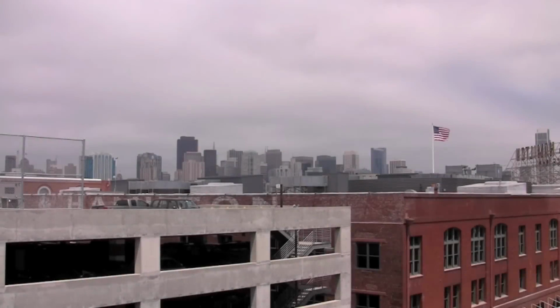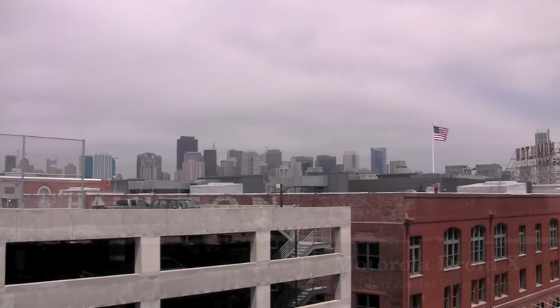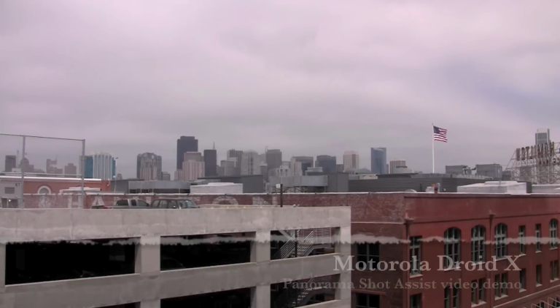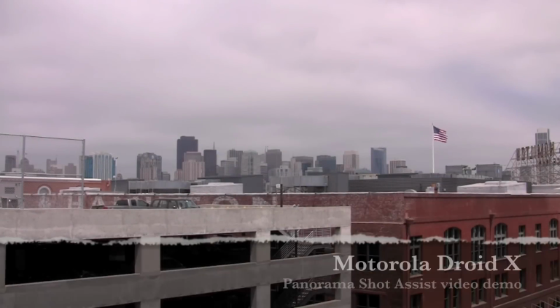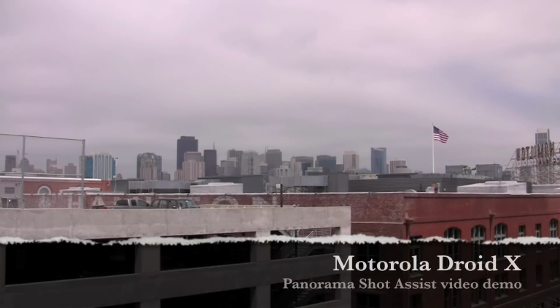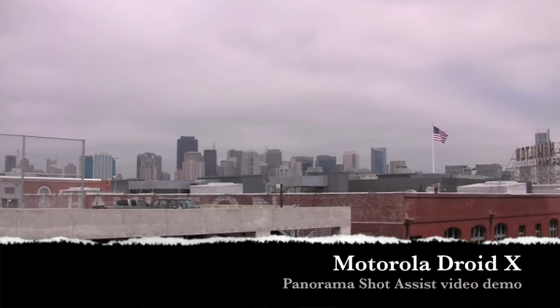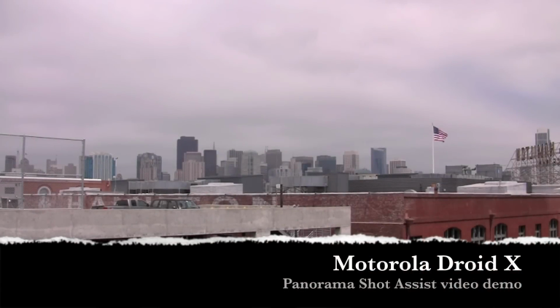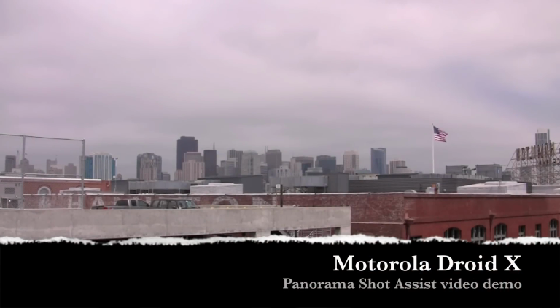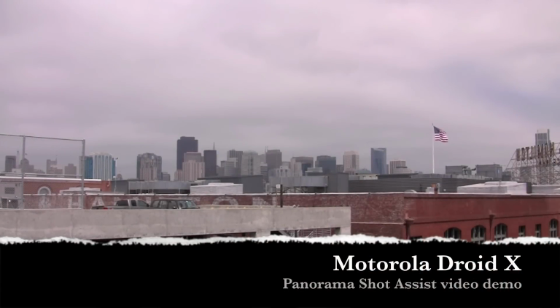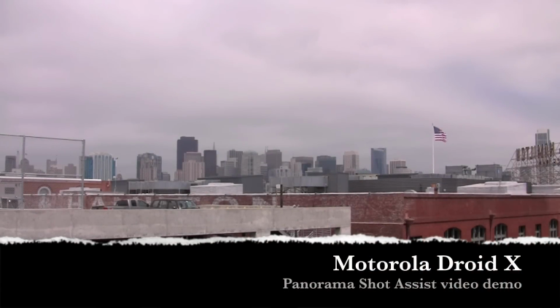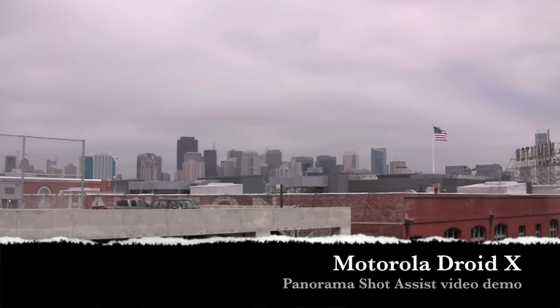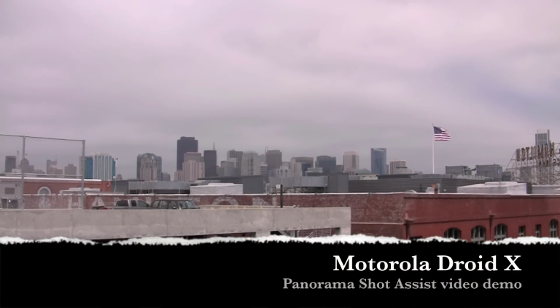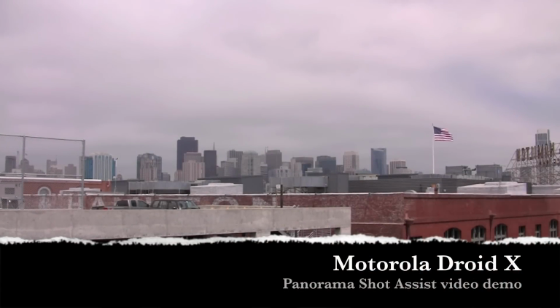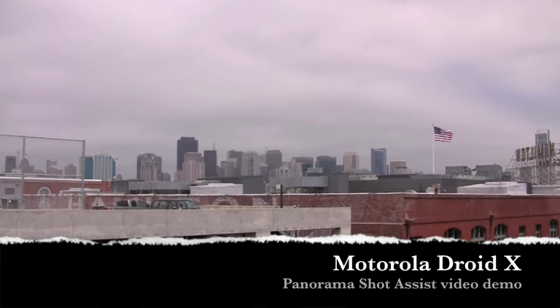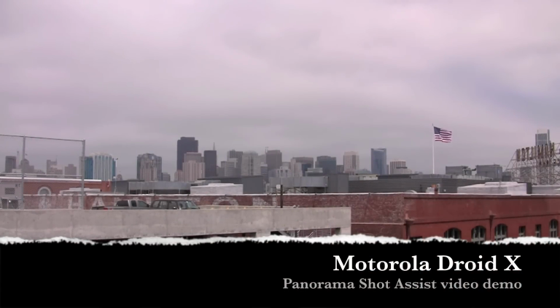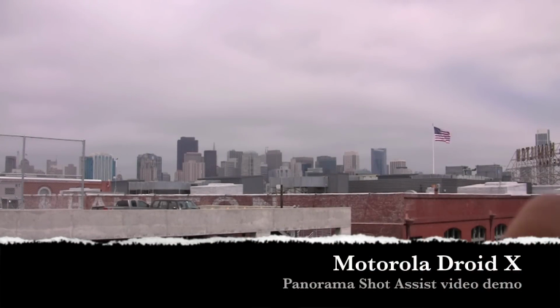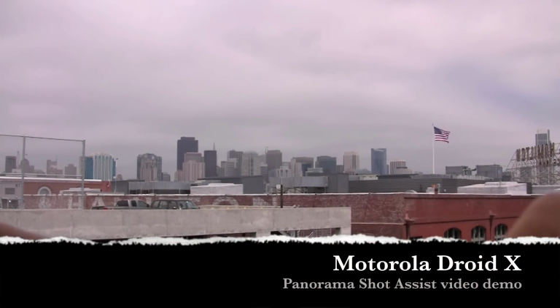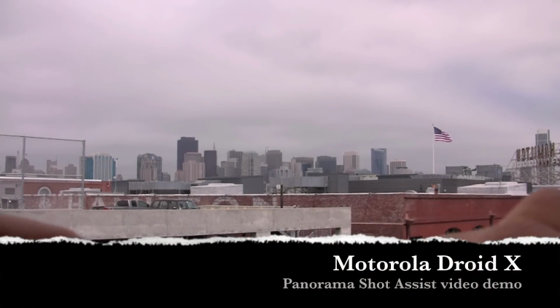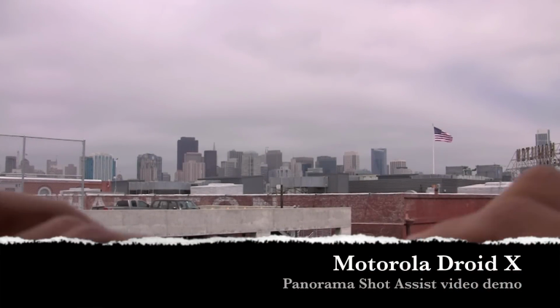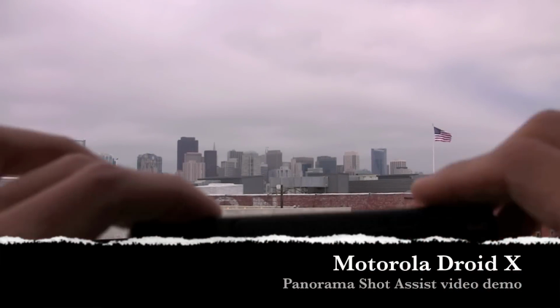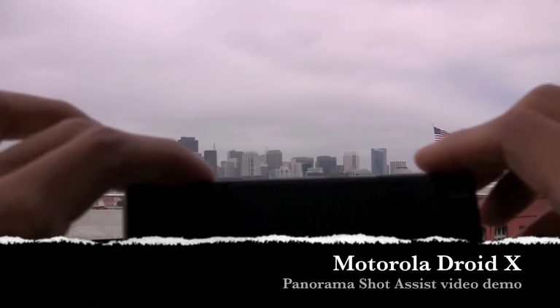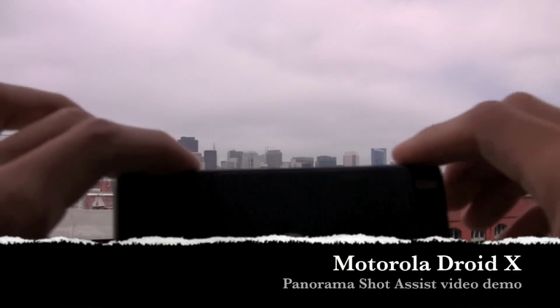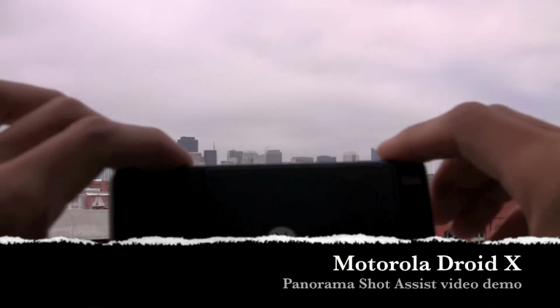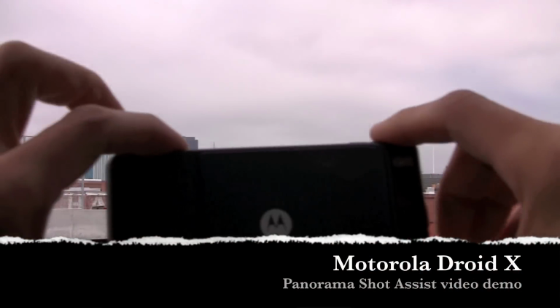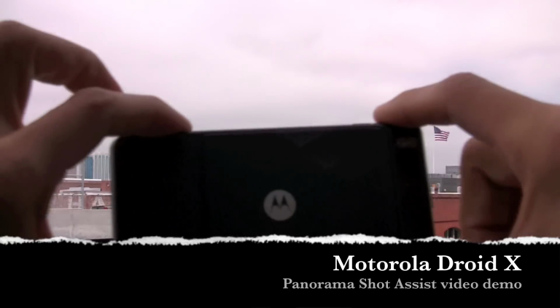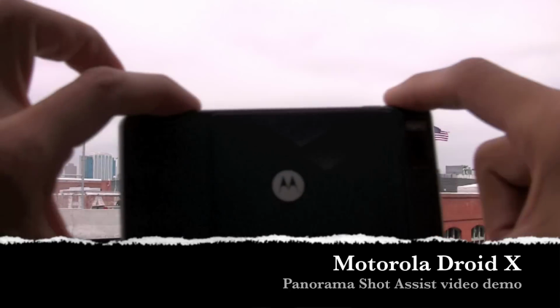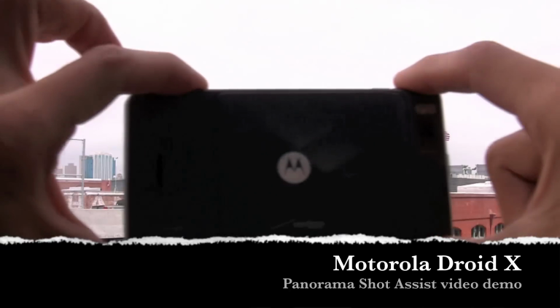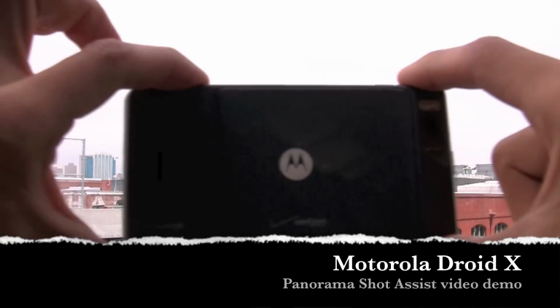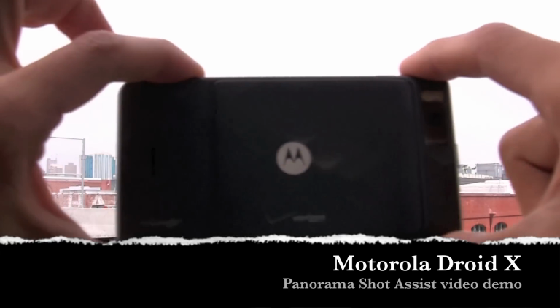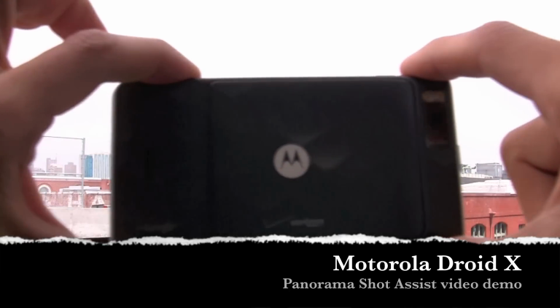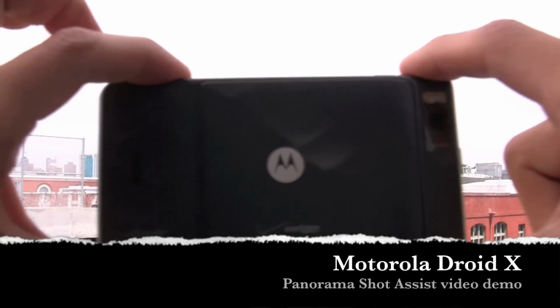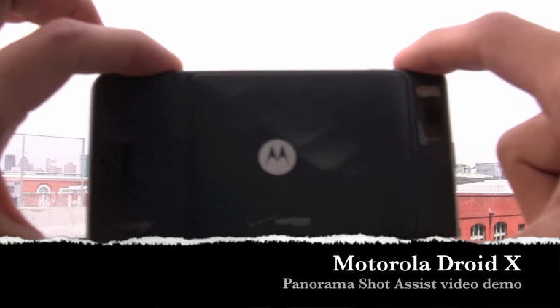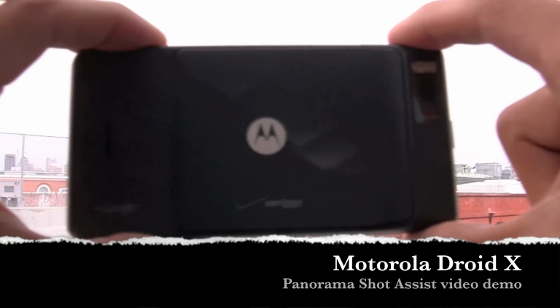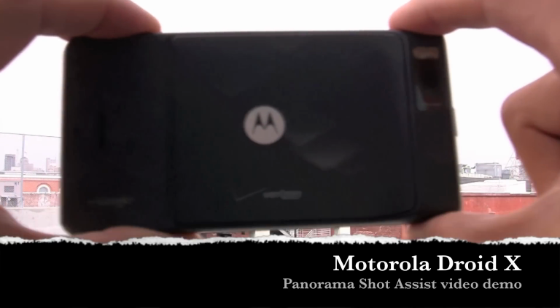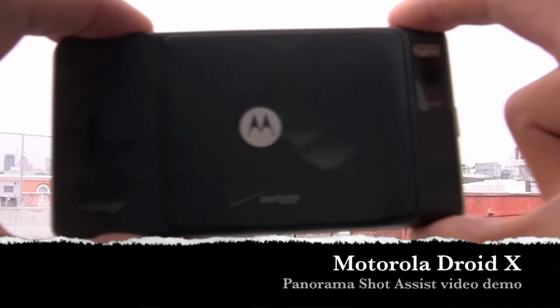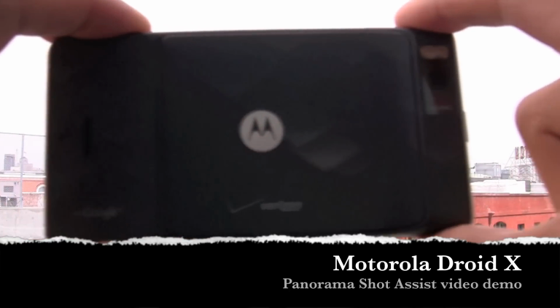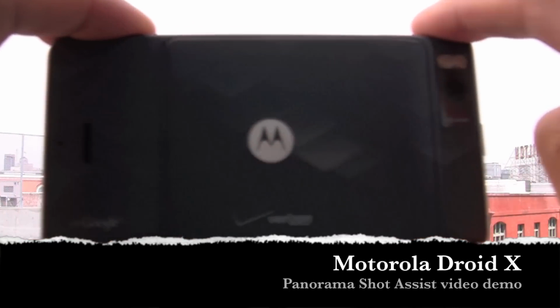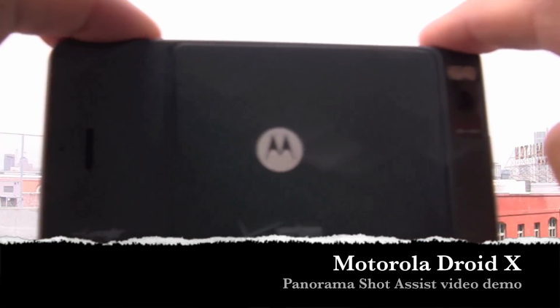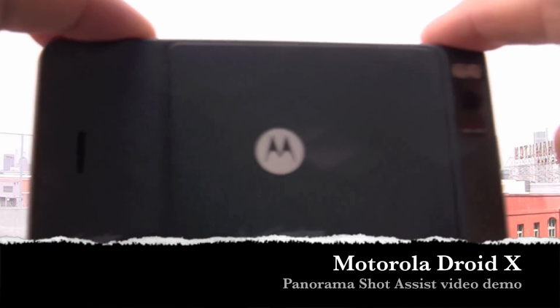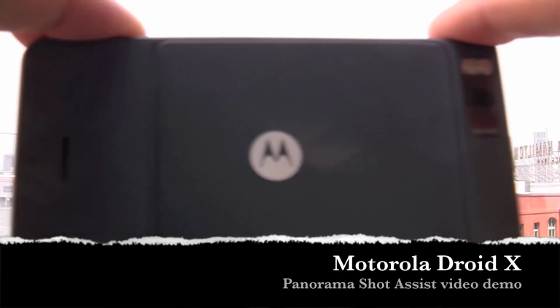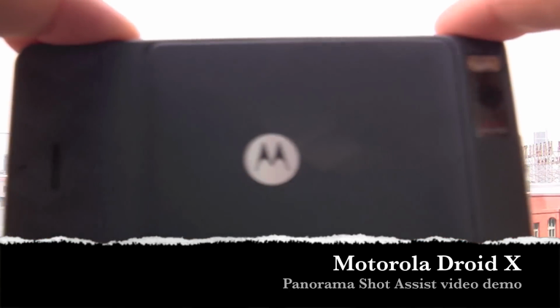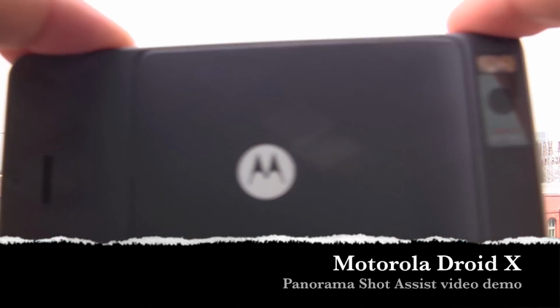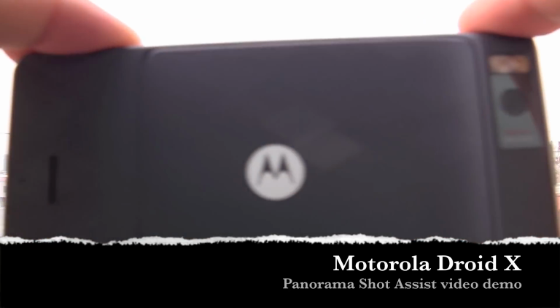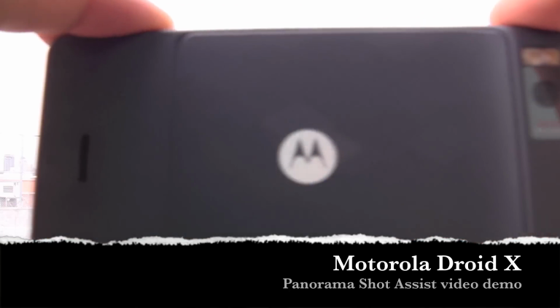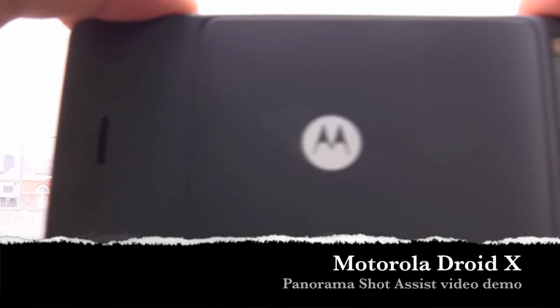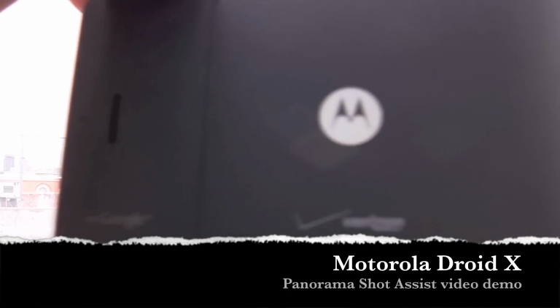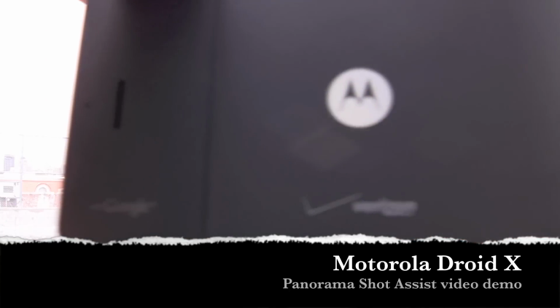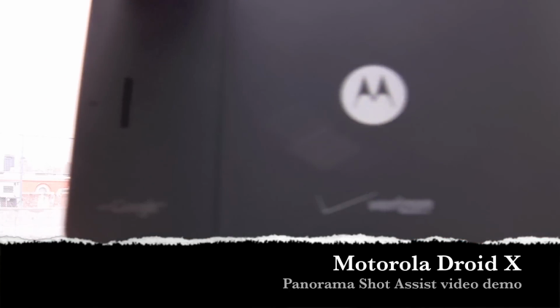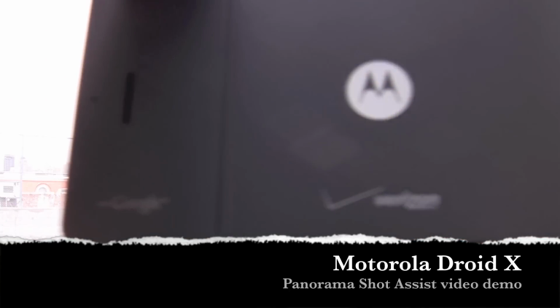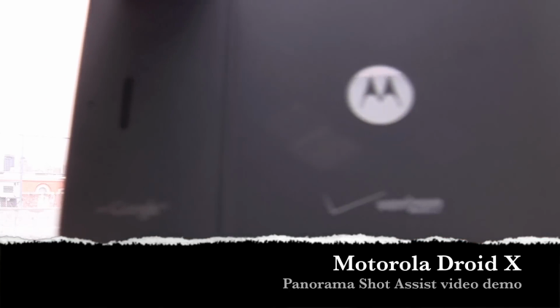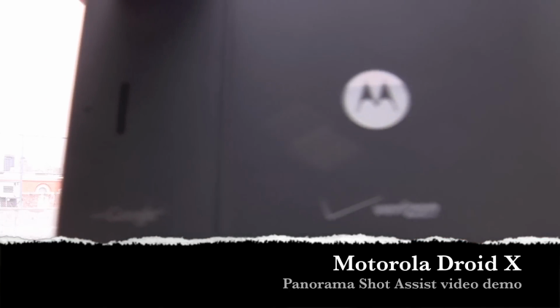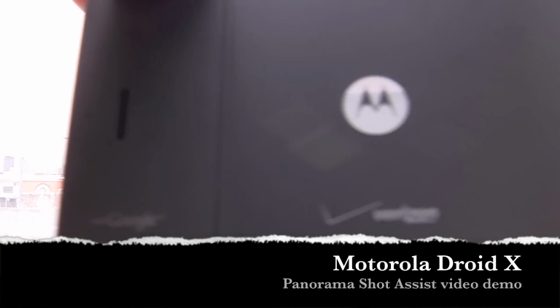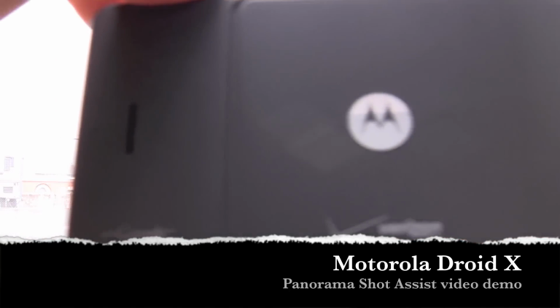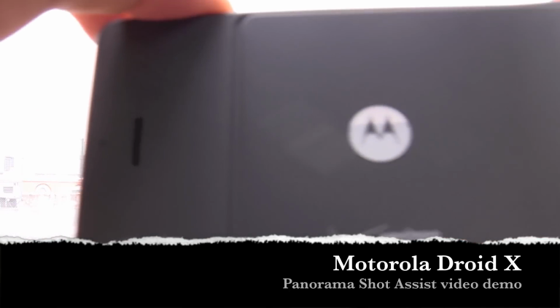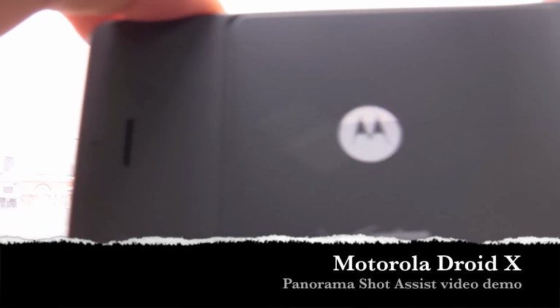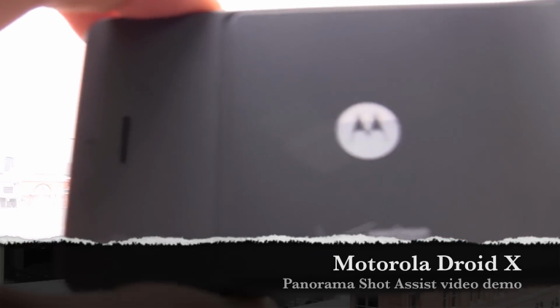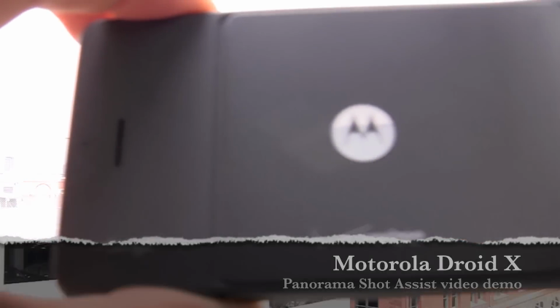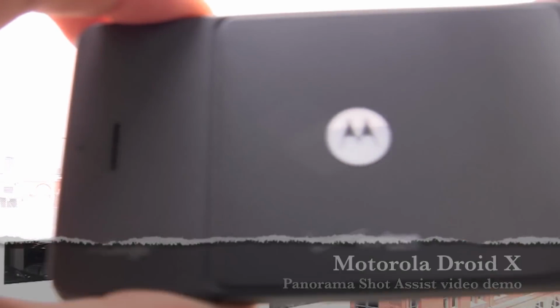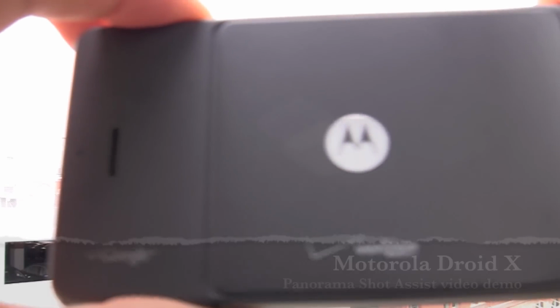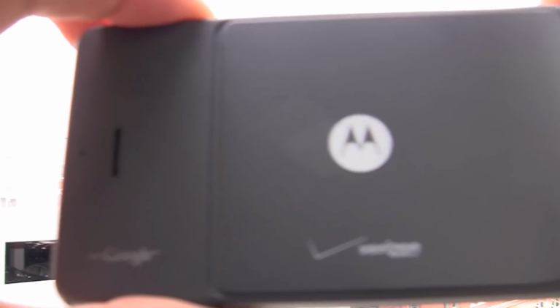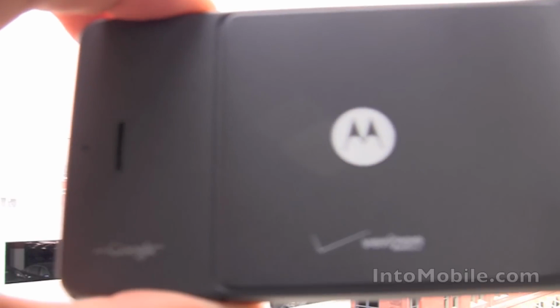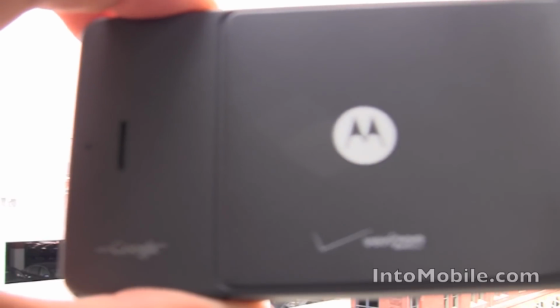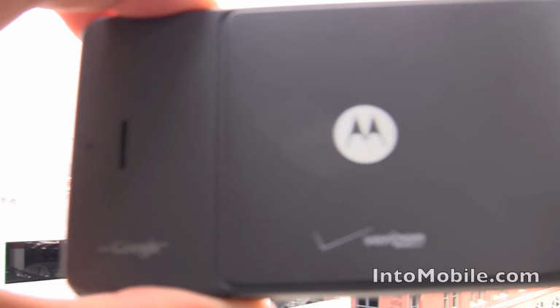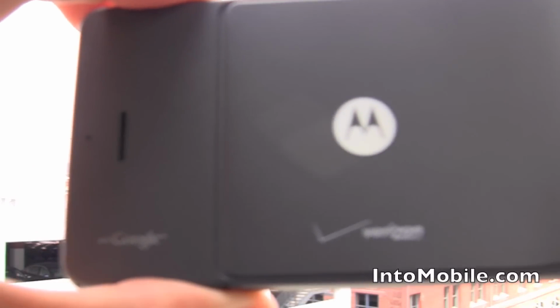Hey guys, Will here with IntuMobile. Today we're taking another look at the Motorola Droid X. This guy right here is the Motorola Droid X from Verizon.